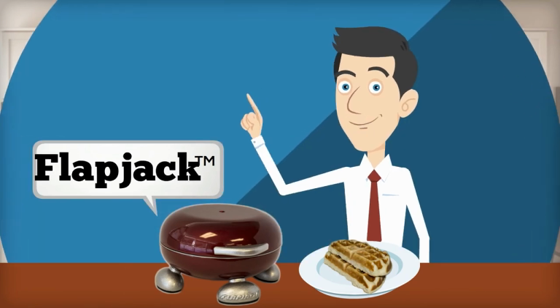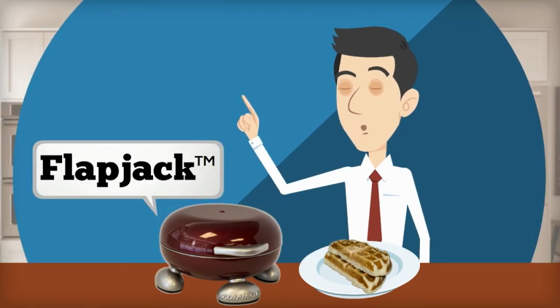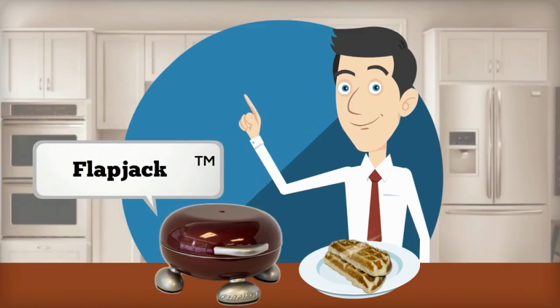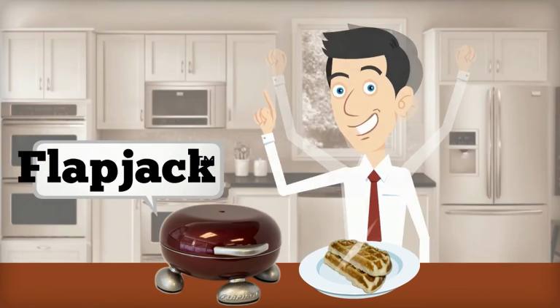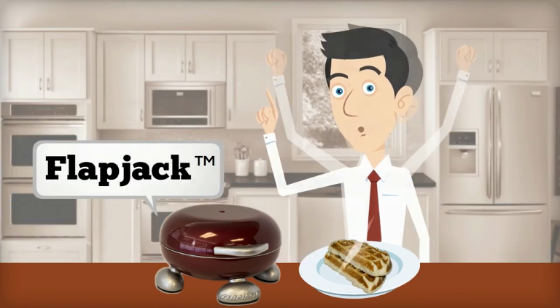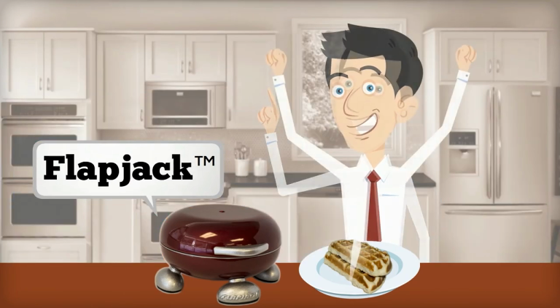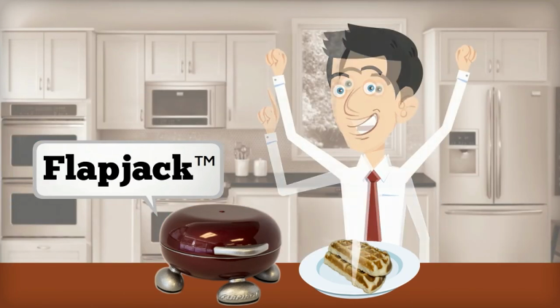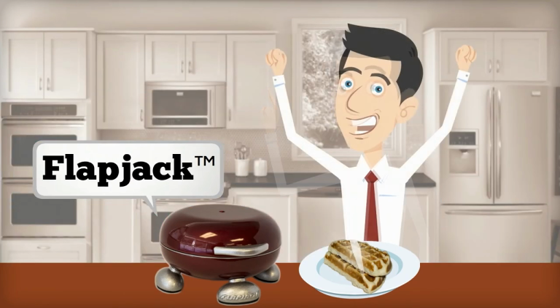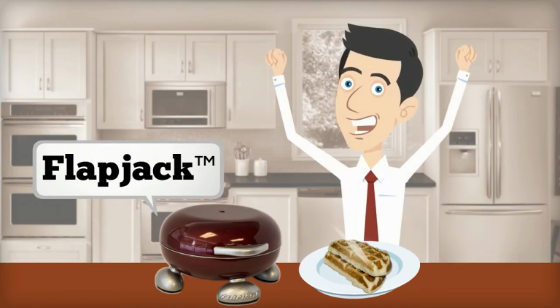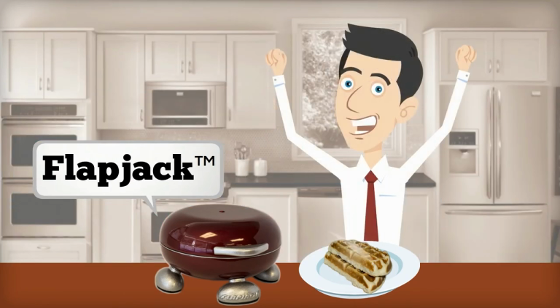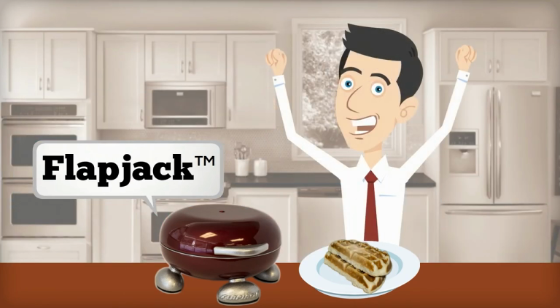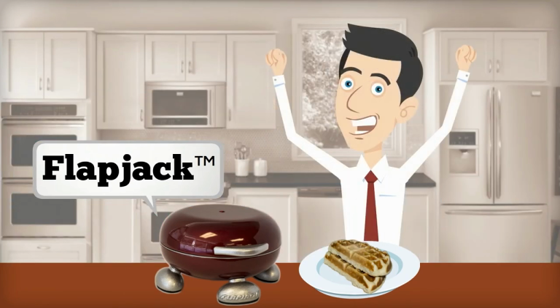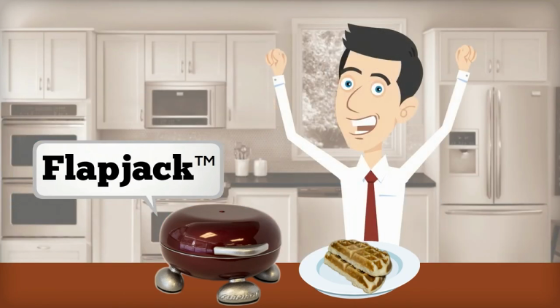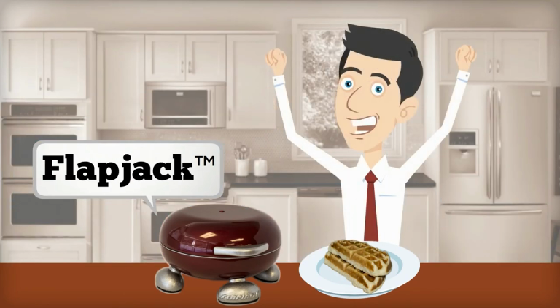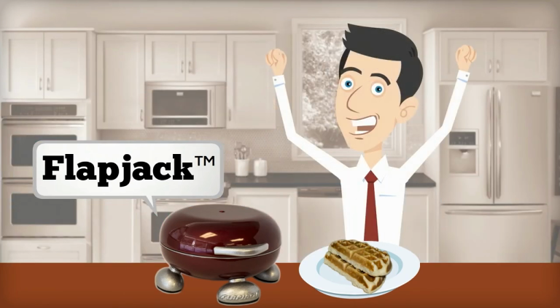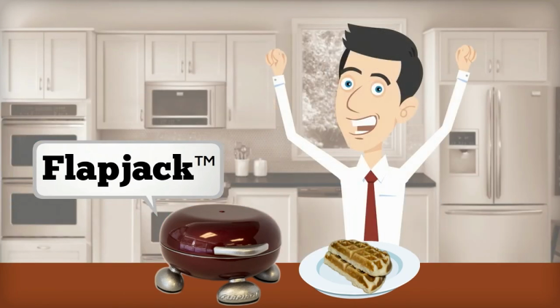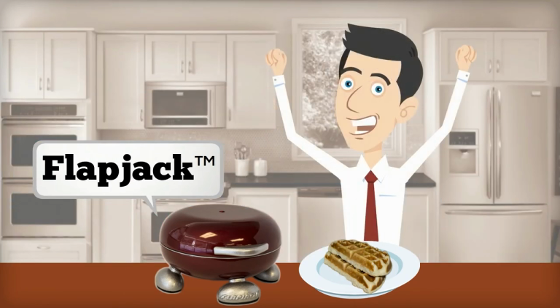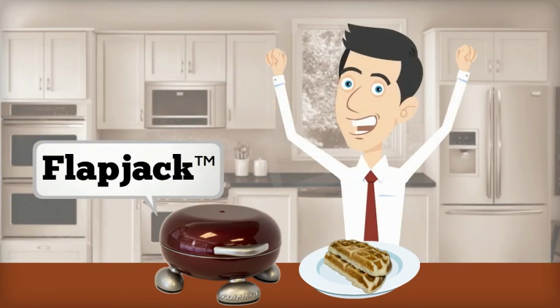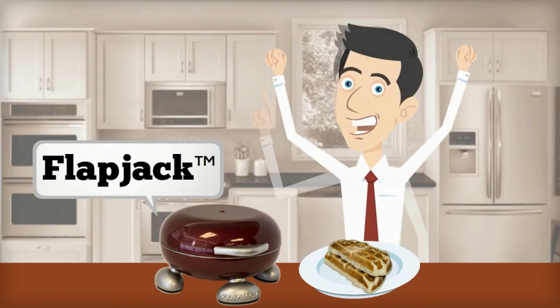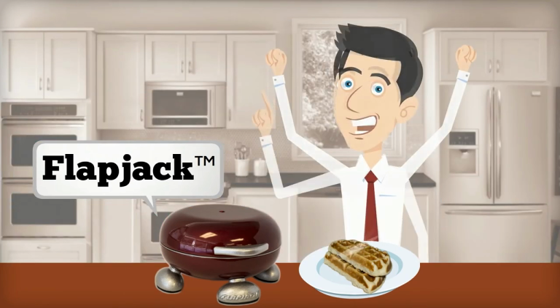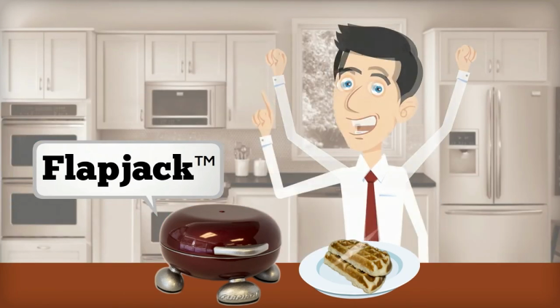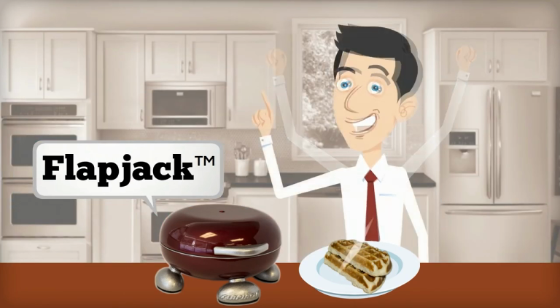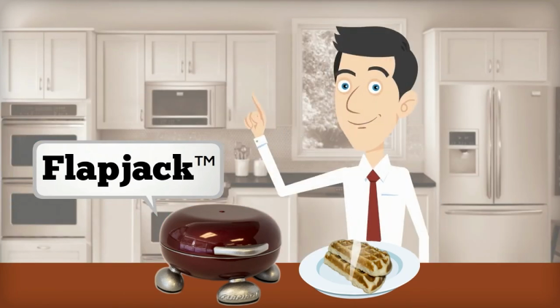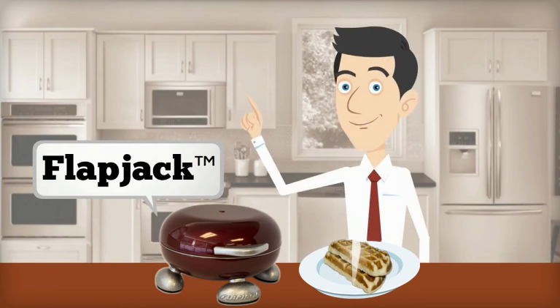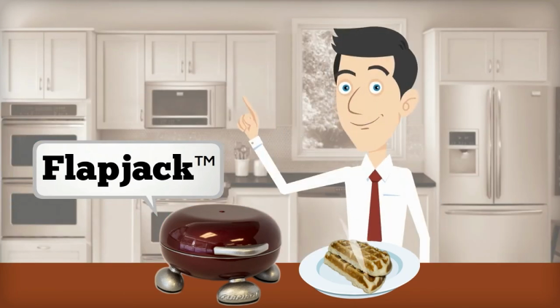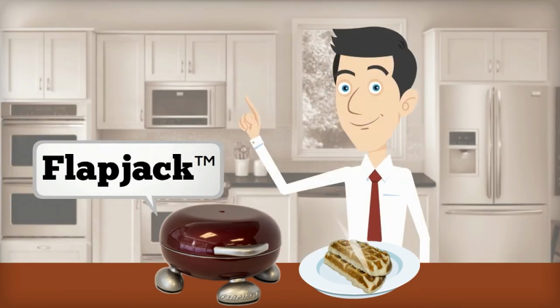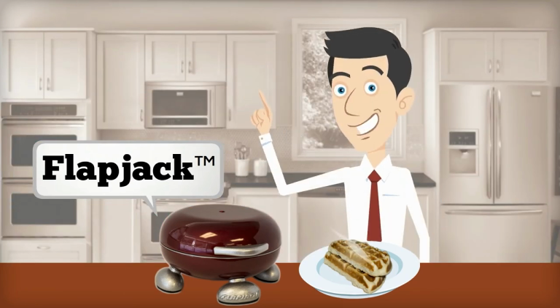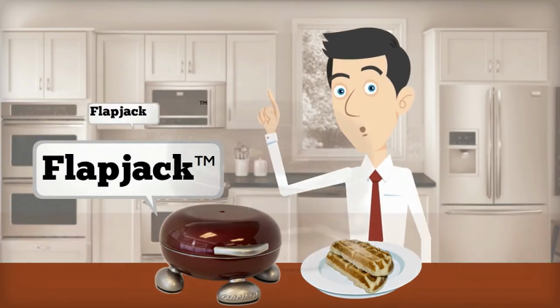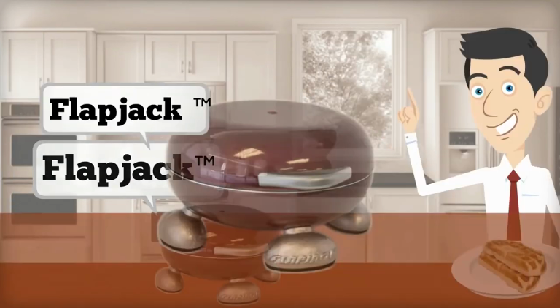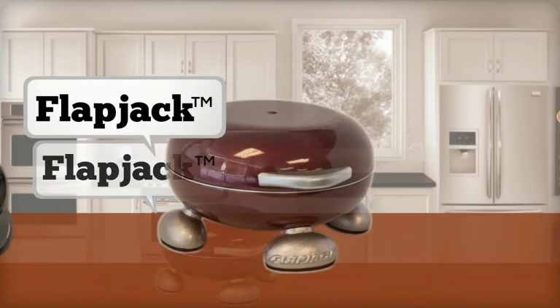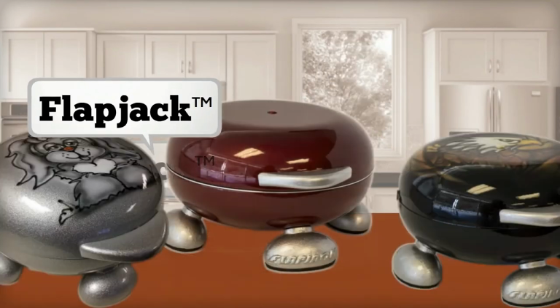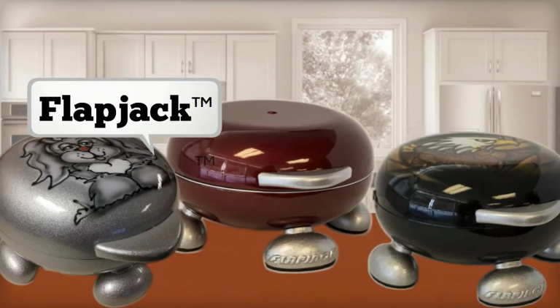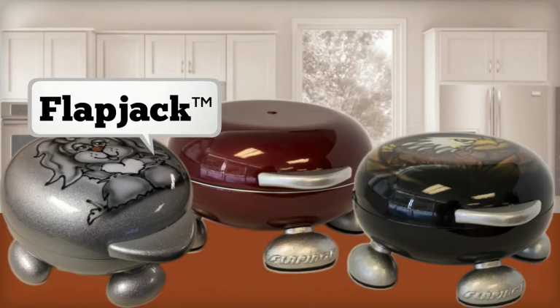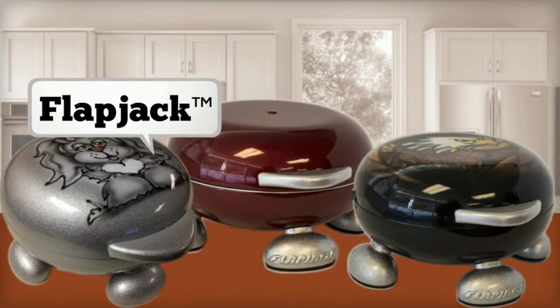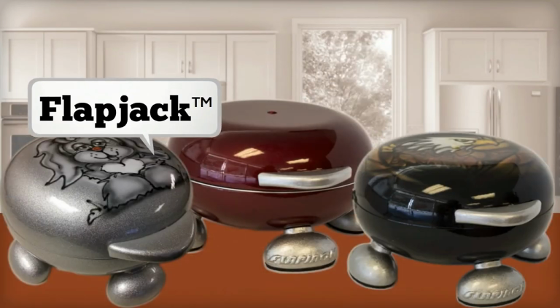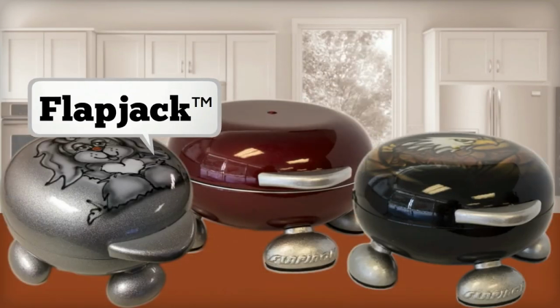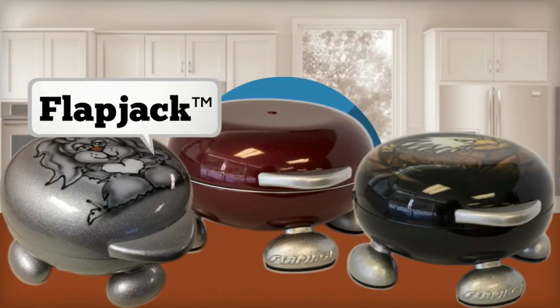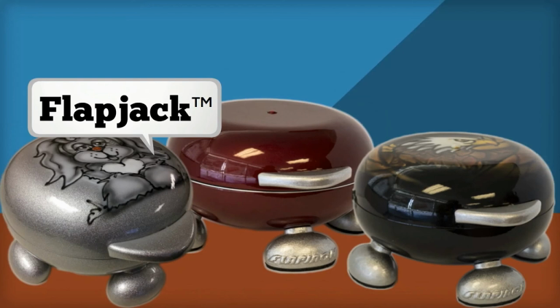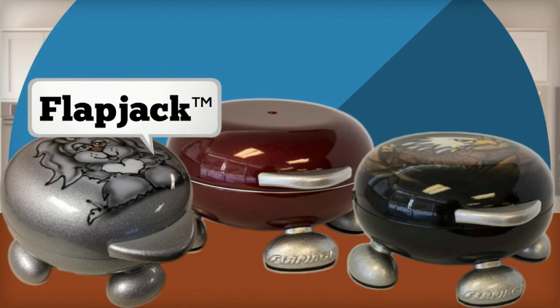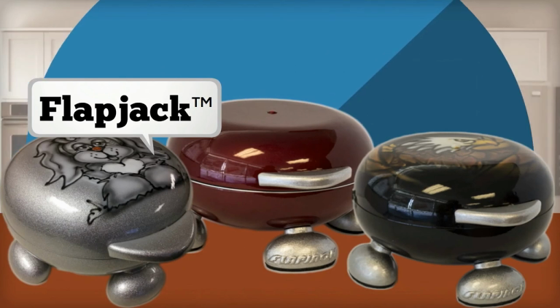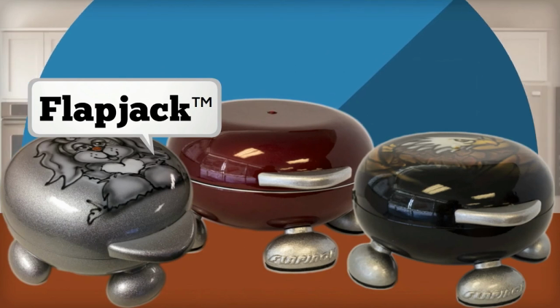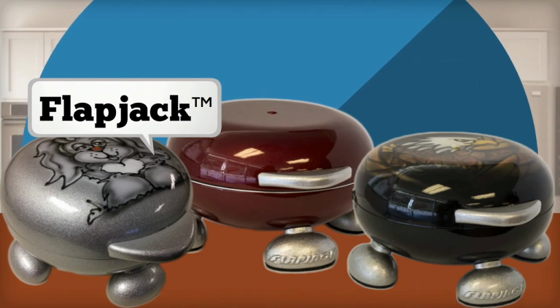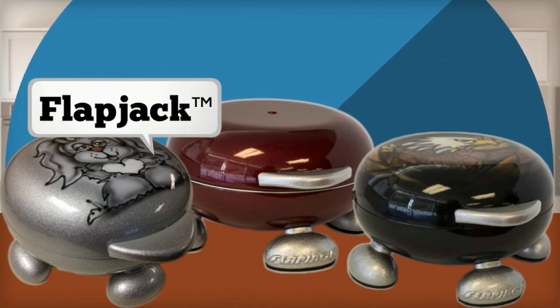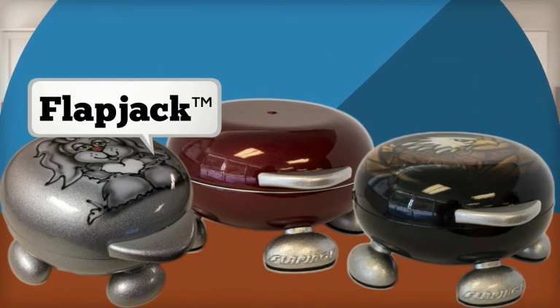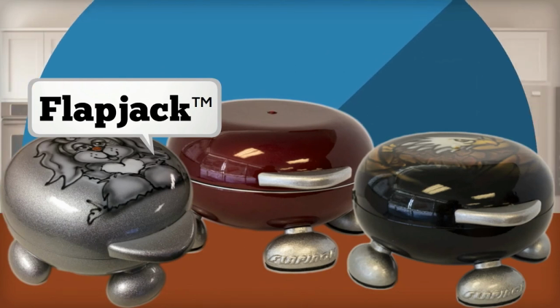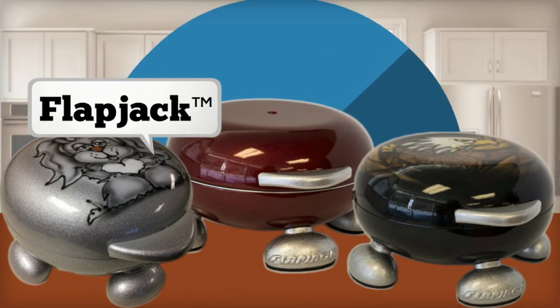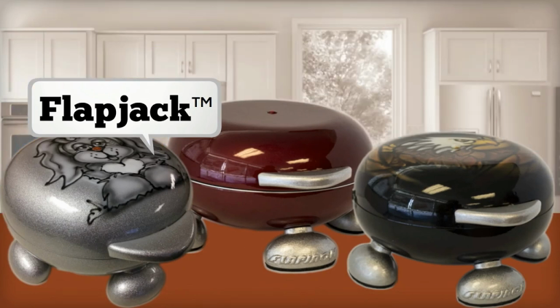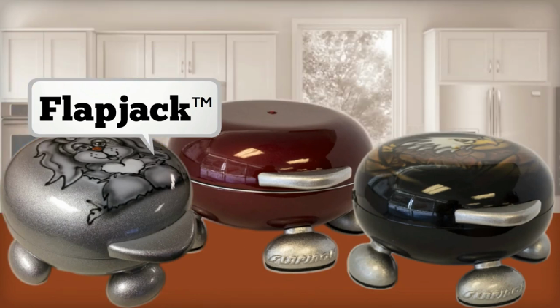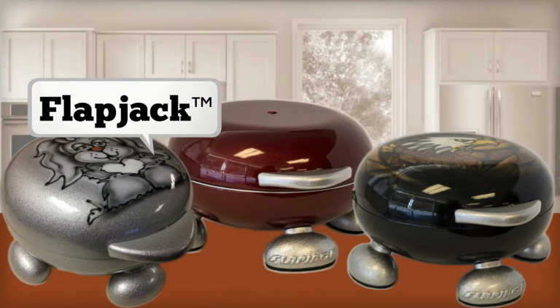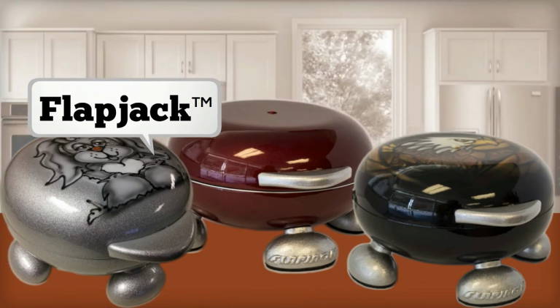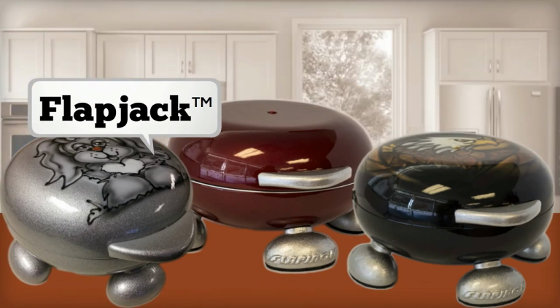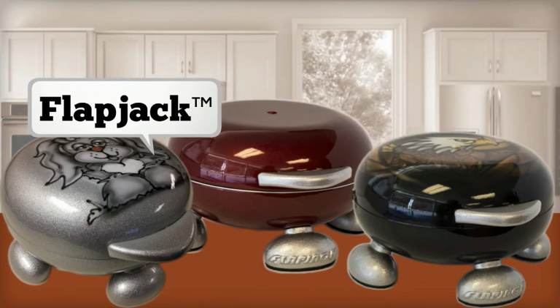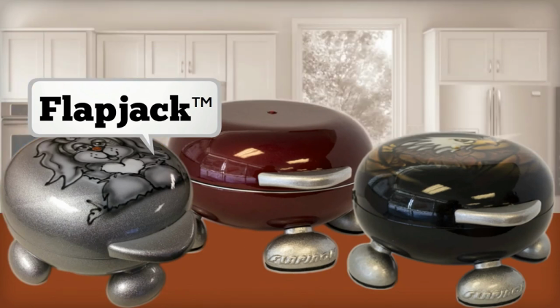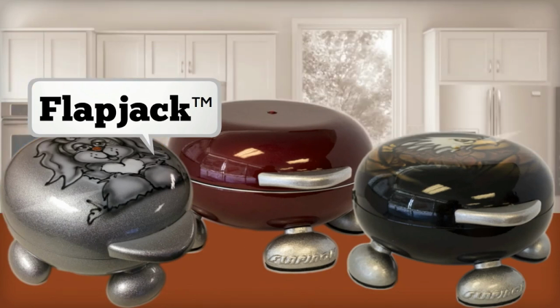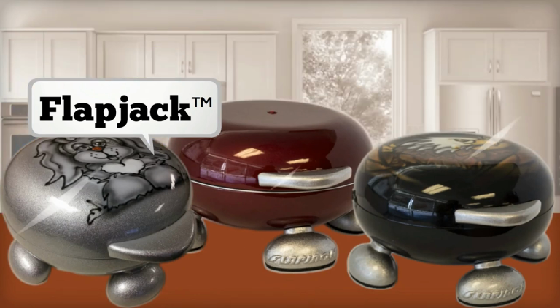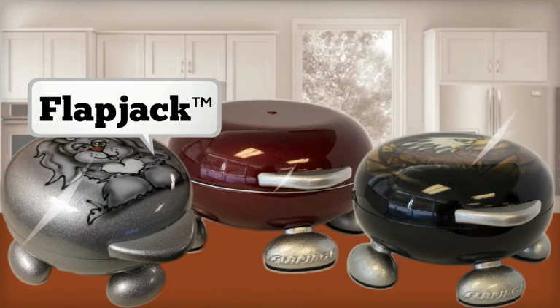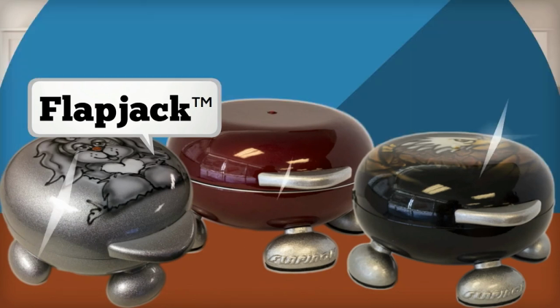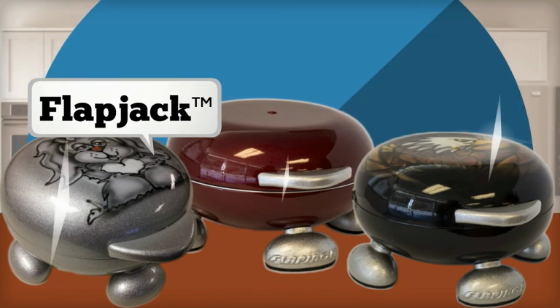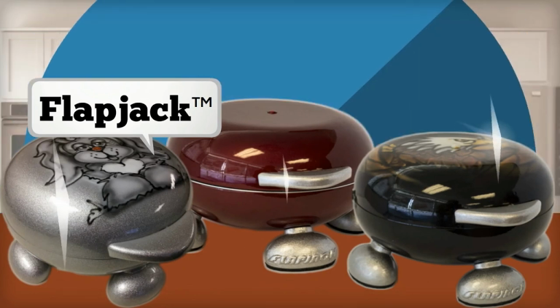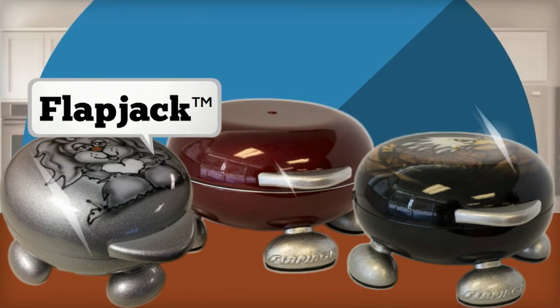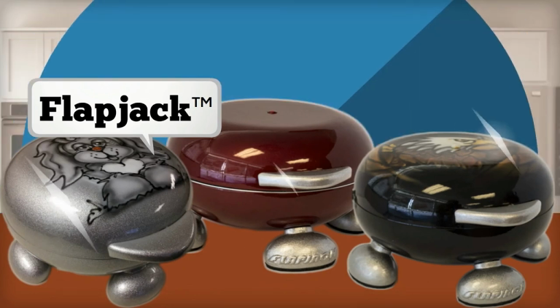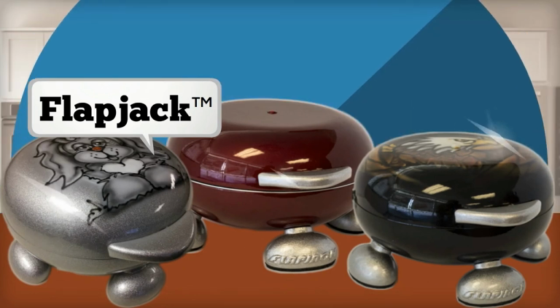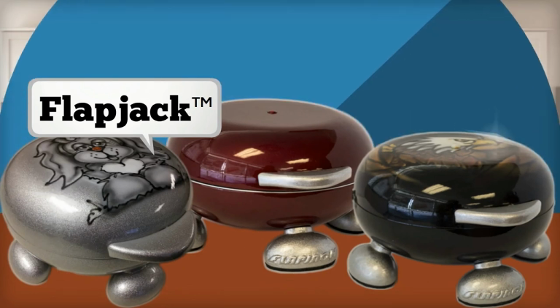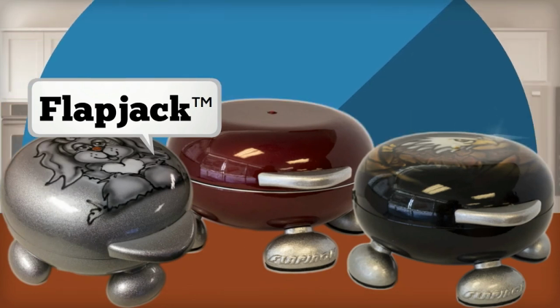Kickstarter backers, we need your support to make Flapjack a reality. Thanks for watching and have a wonderful day.